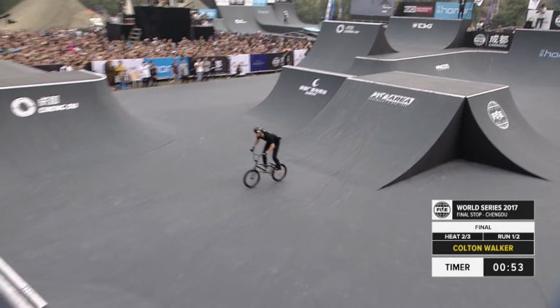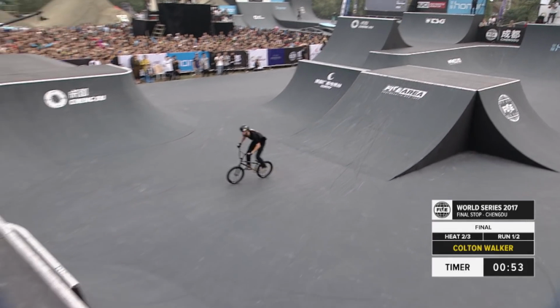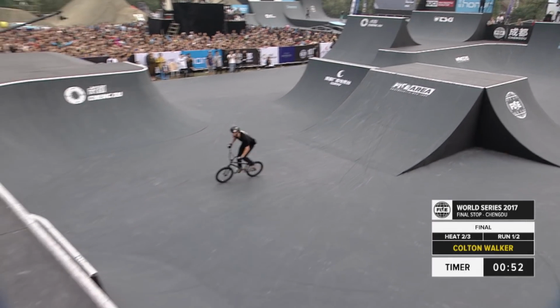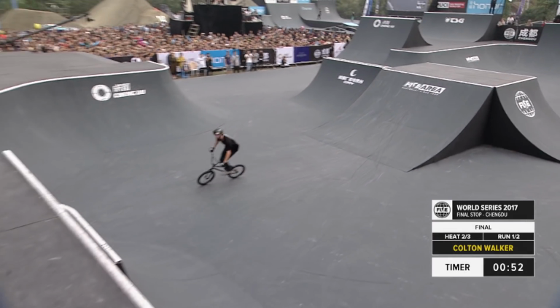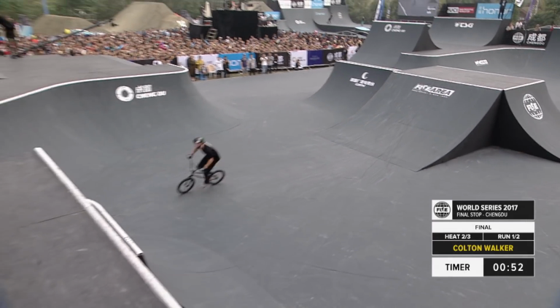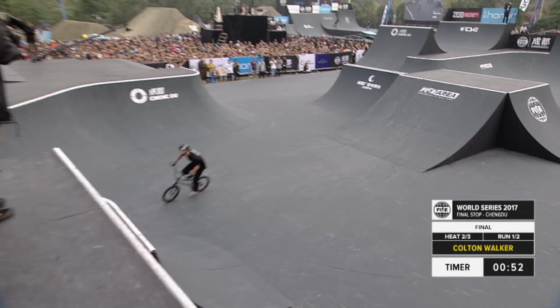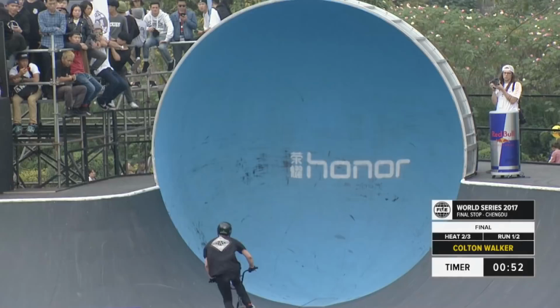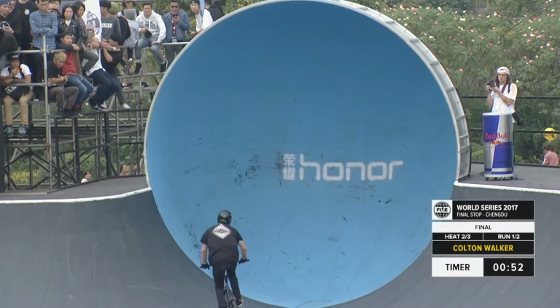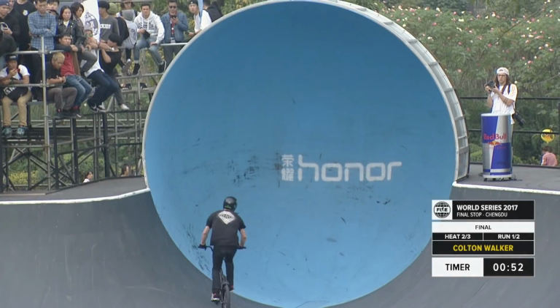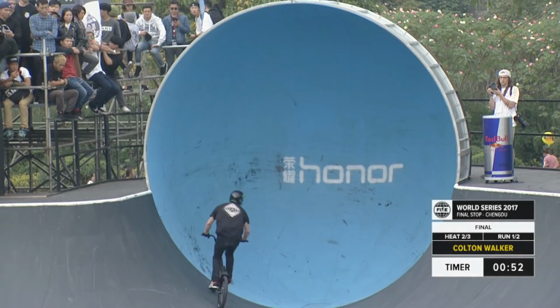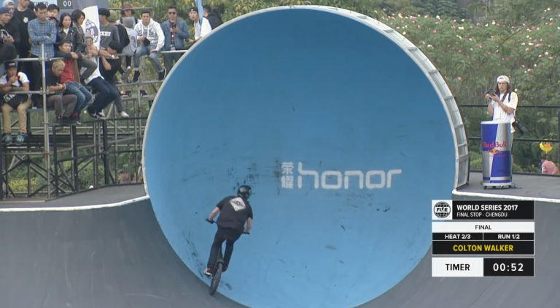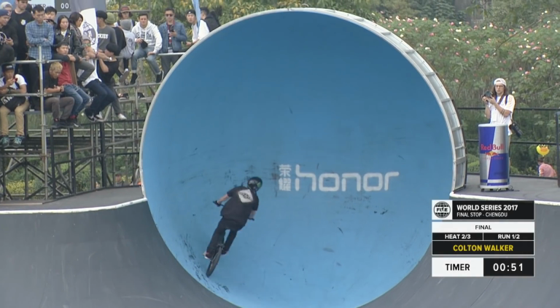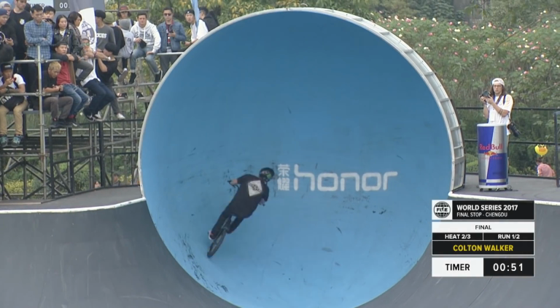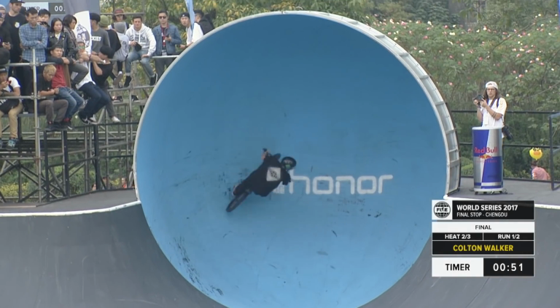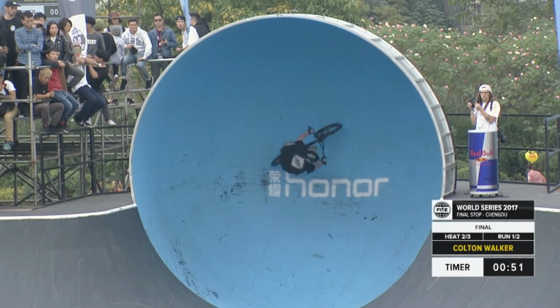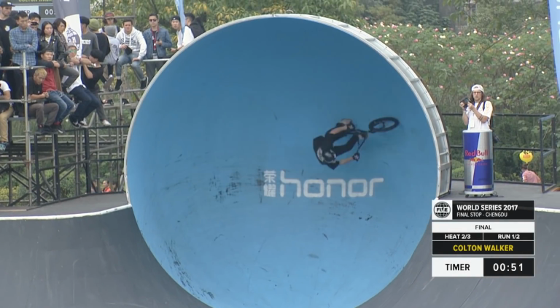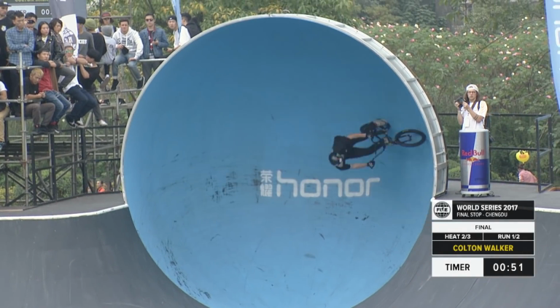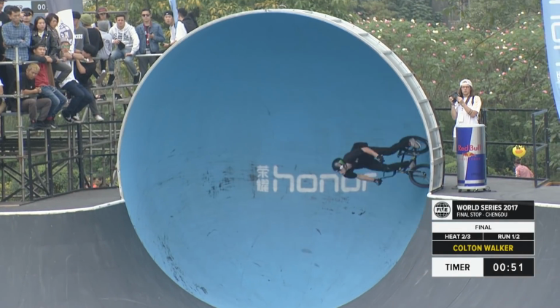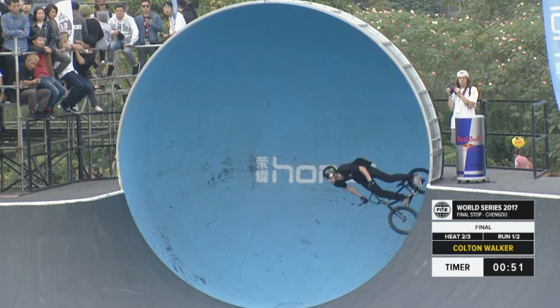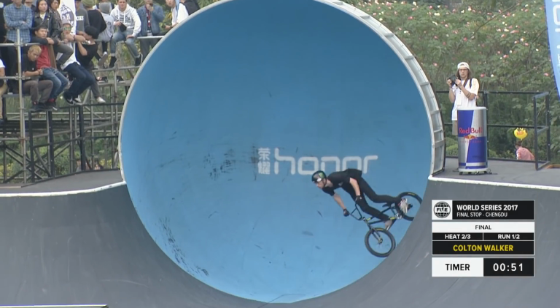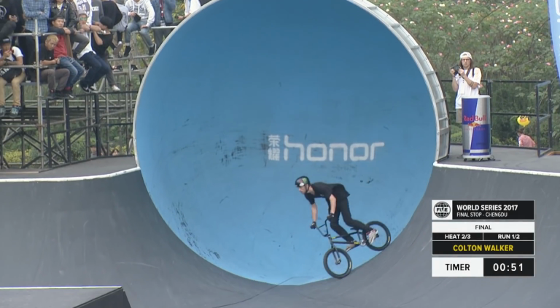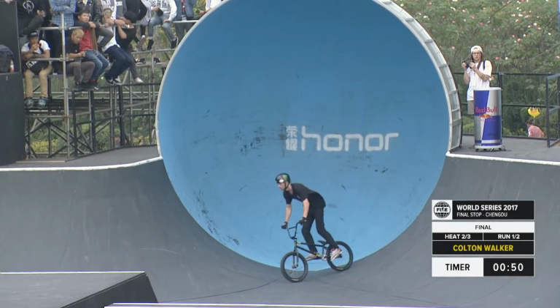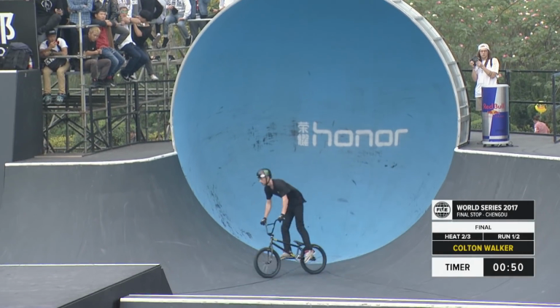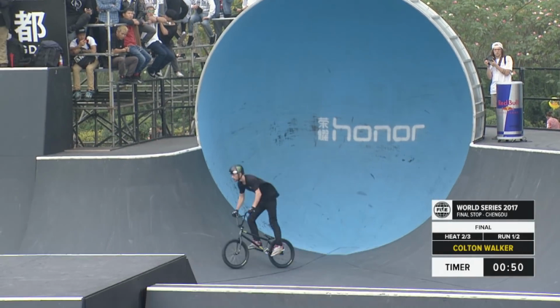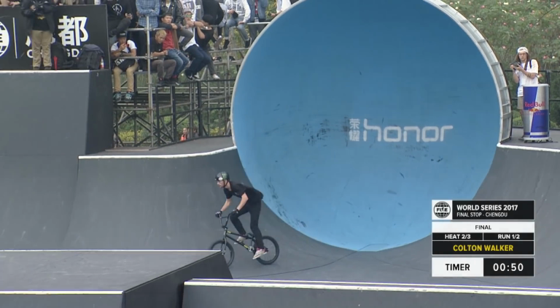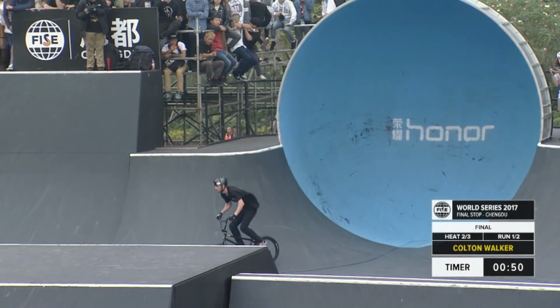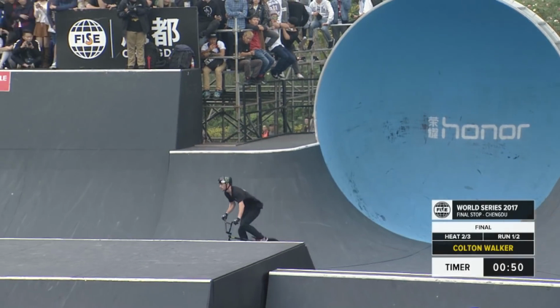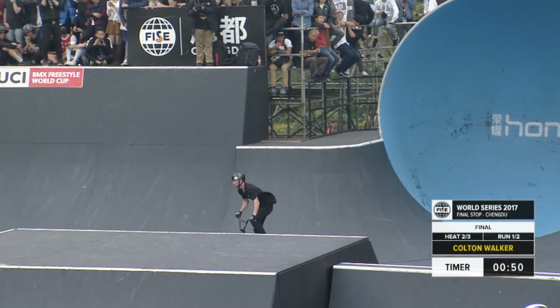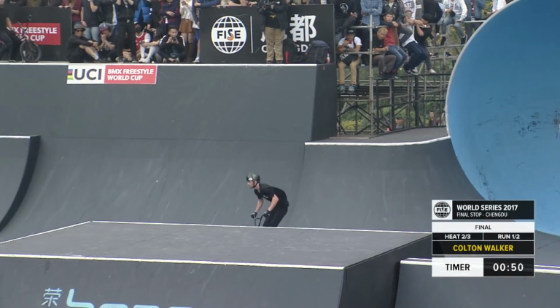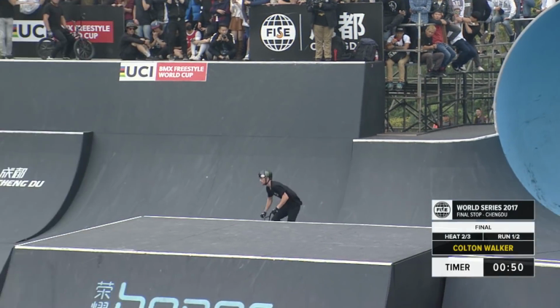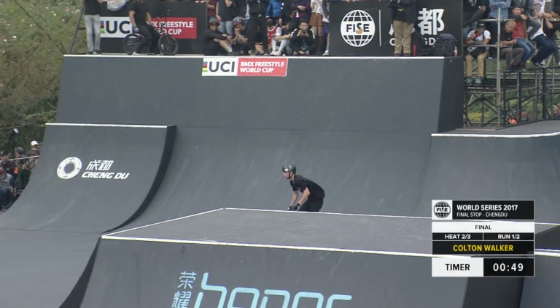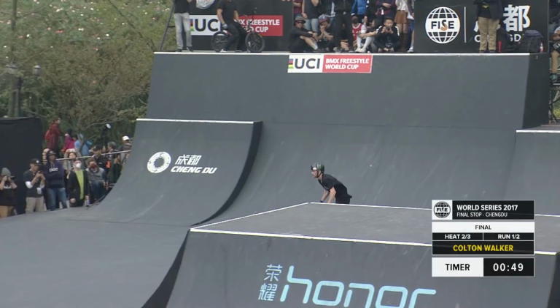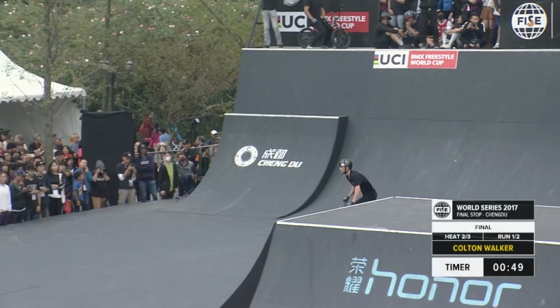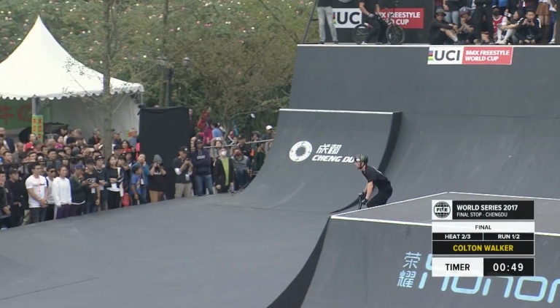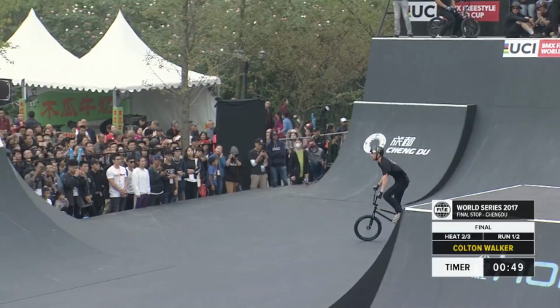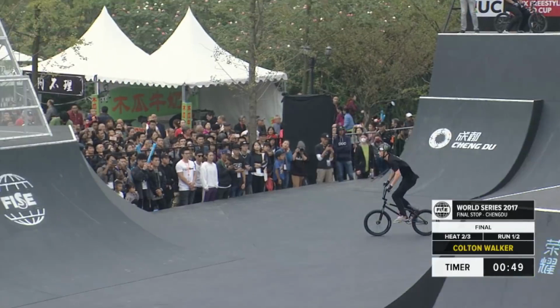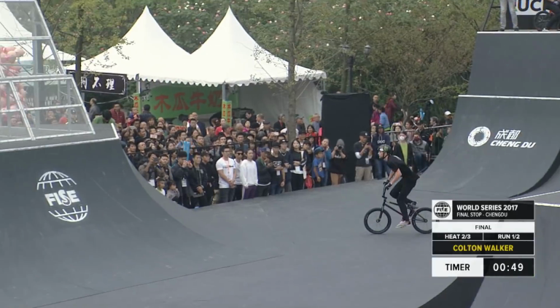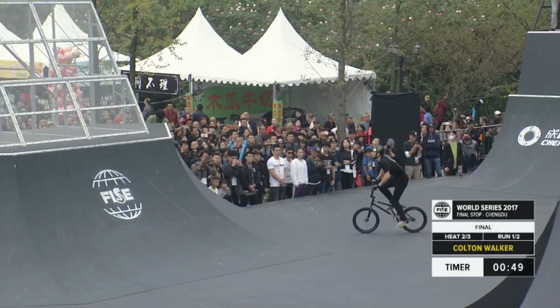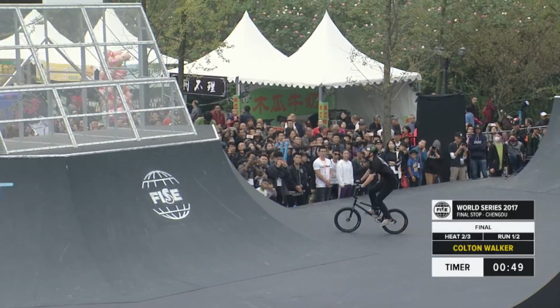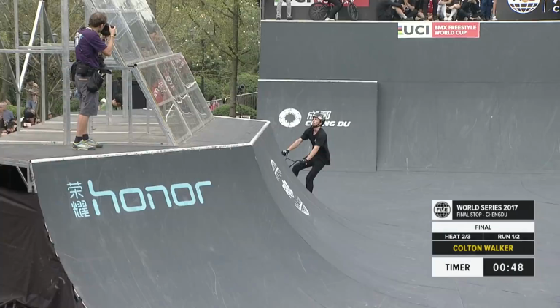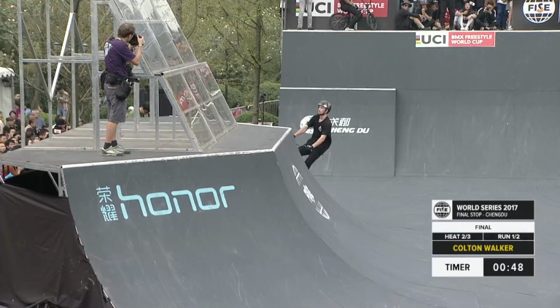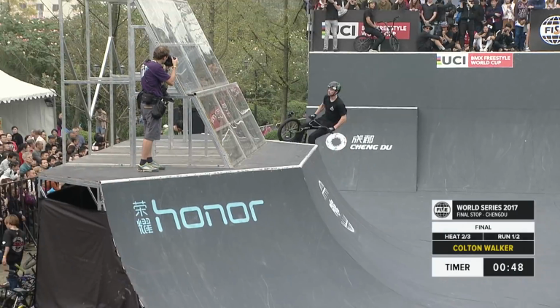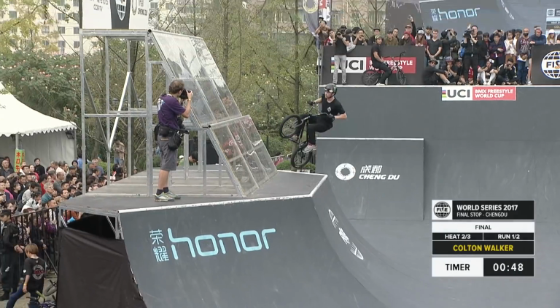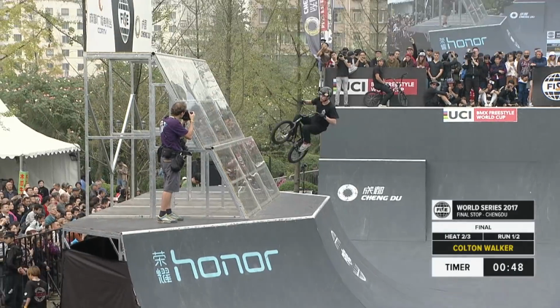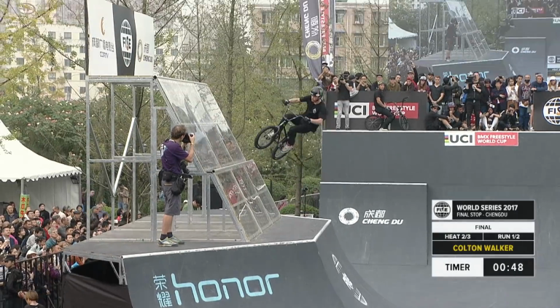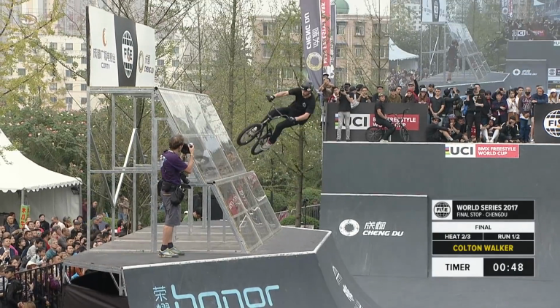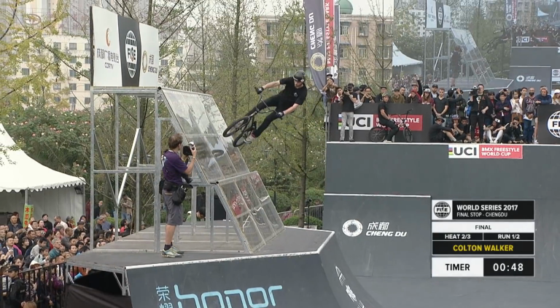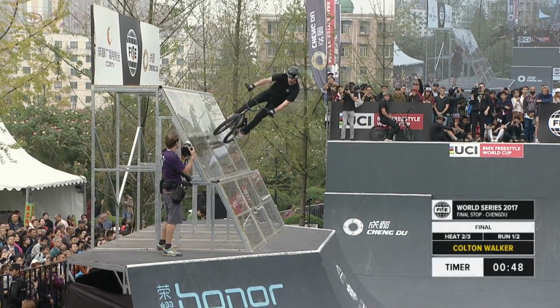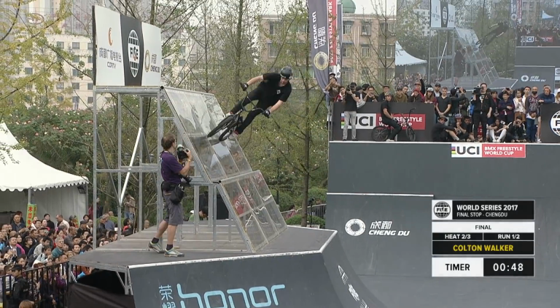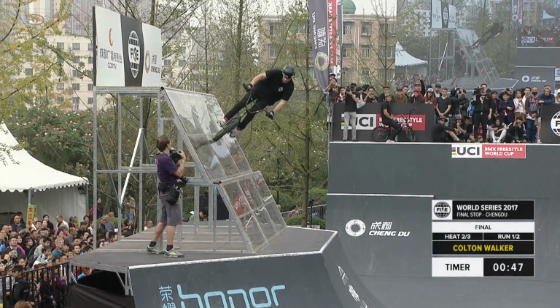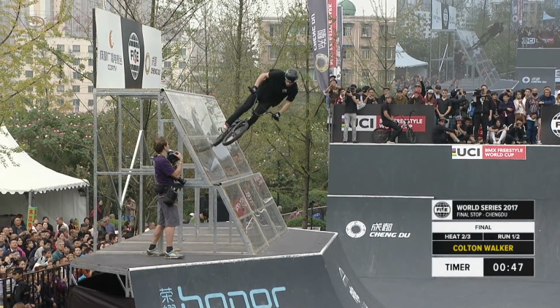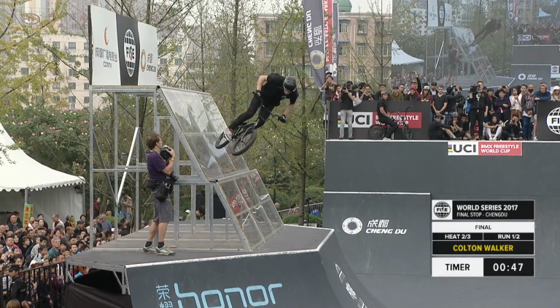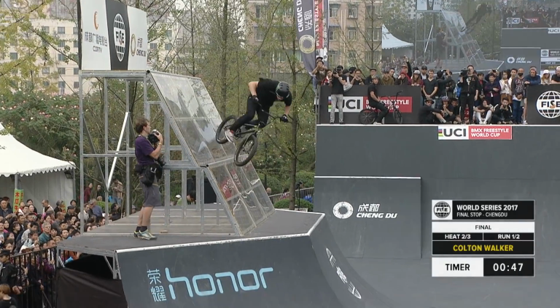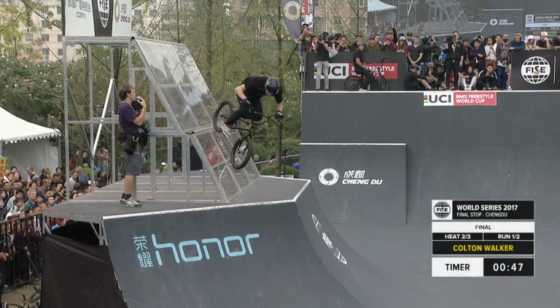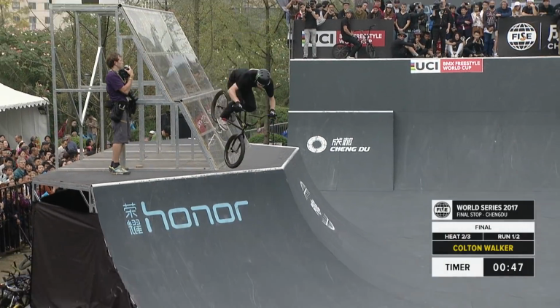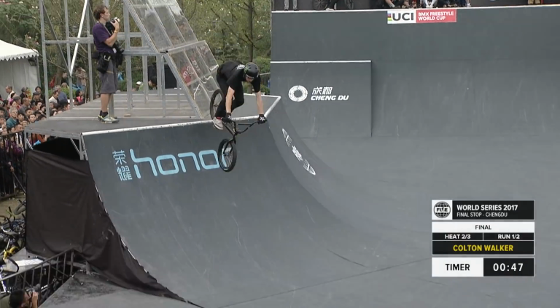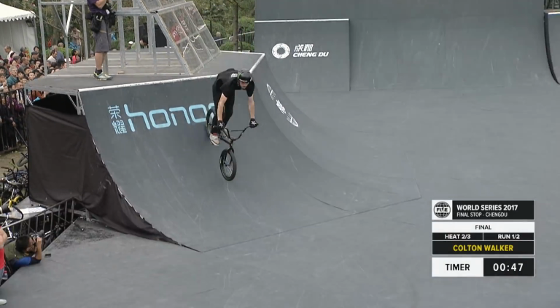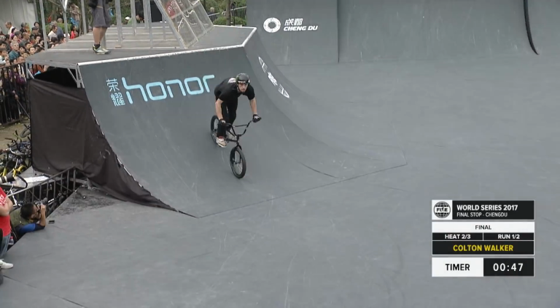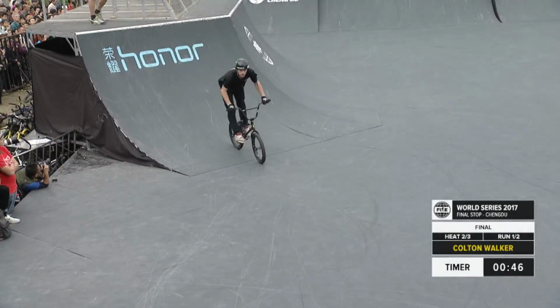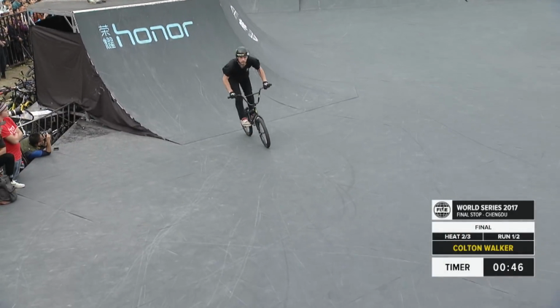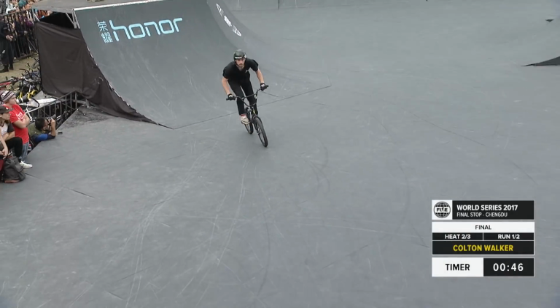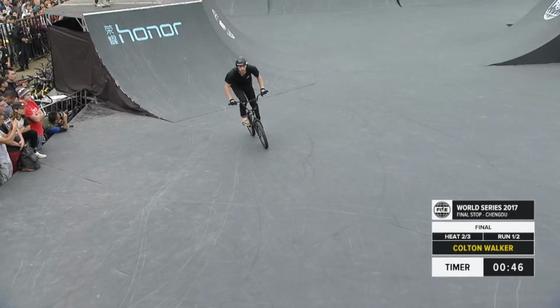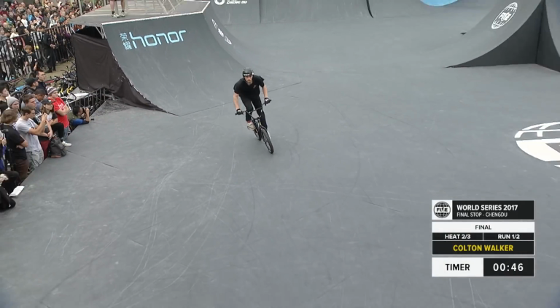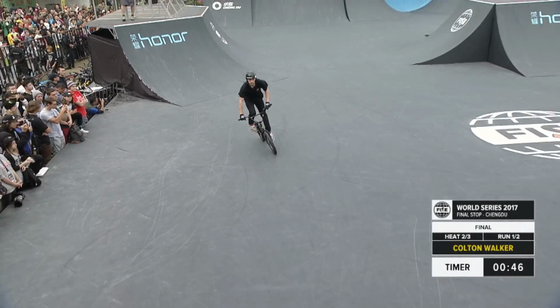360 double downside whip from Walker, shredding around that Honor capsule and into the plexiglass wall.